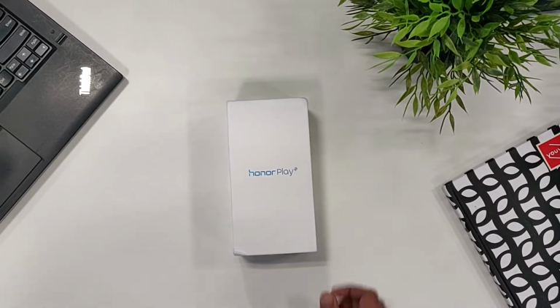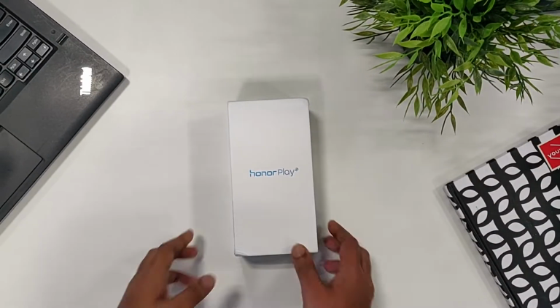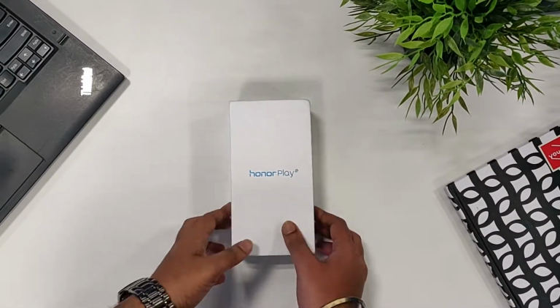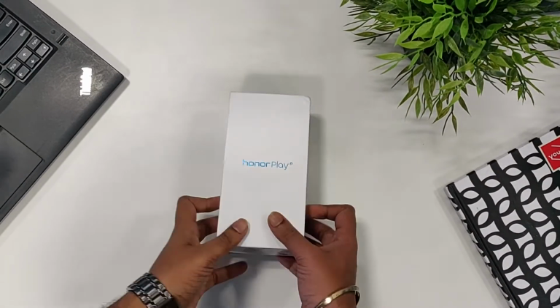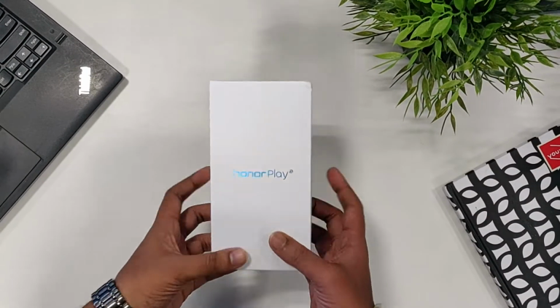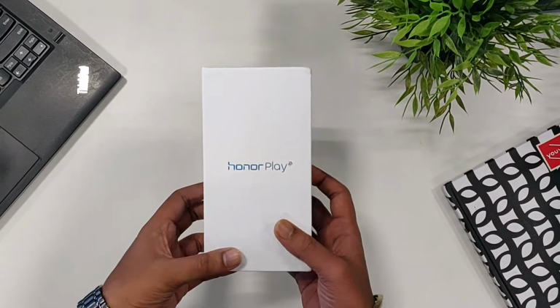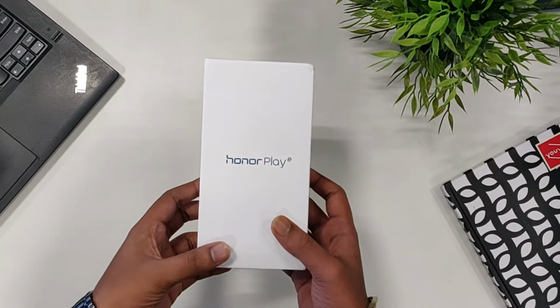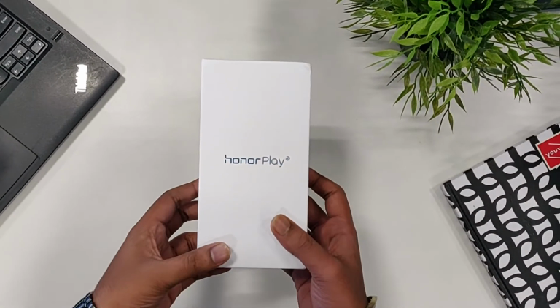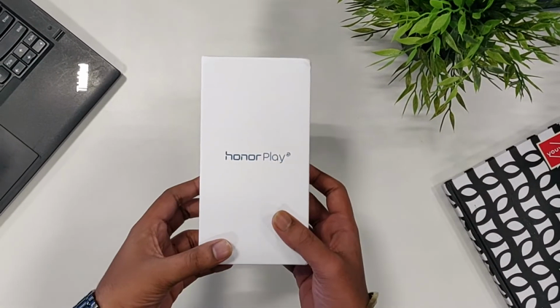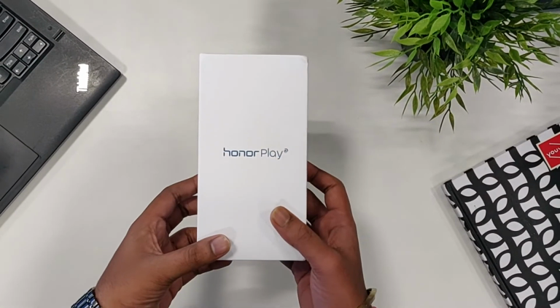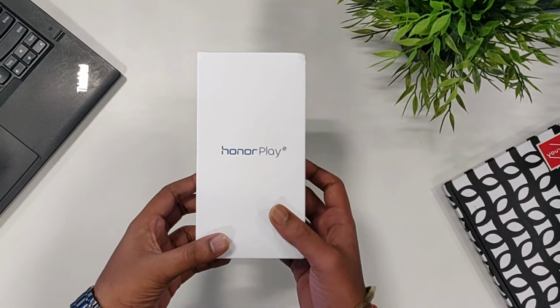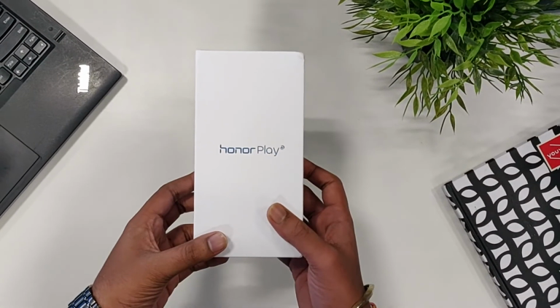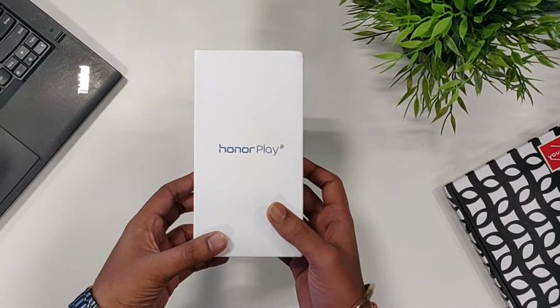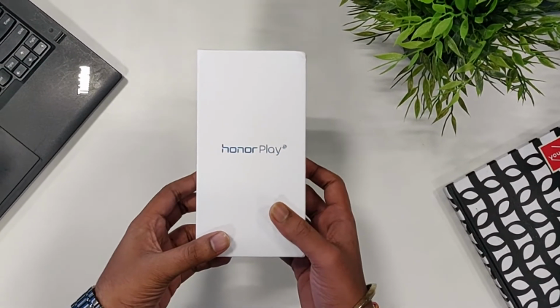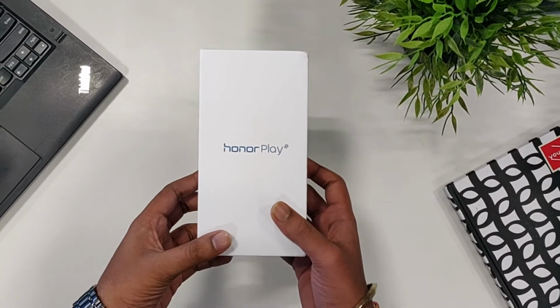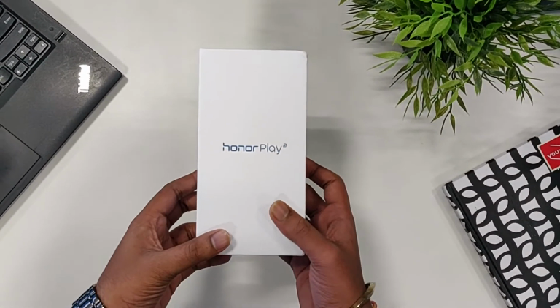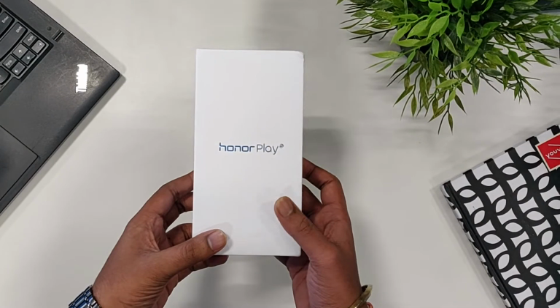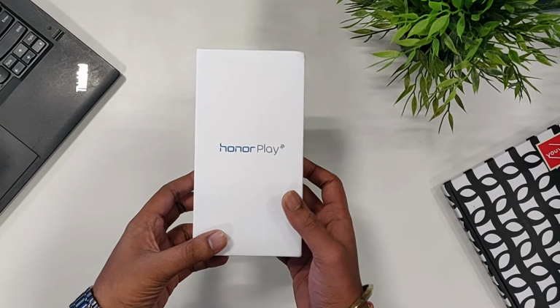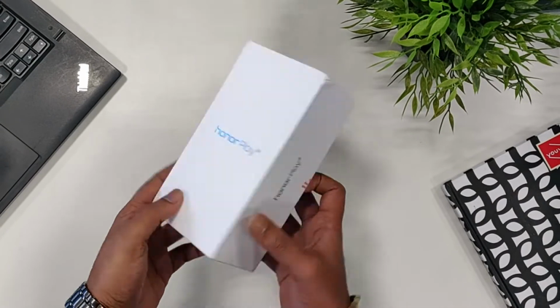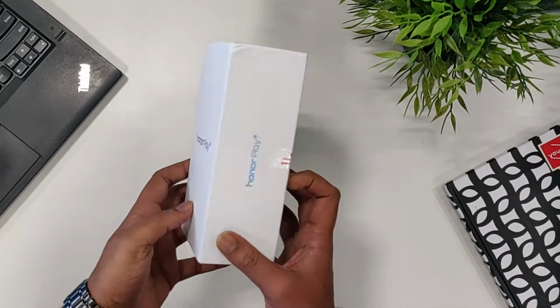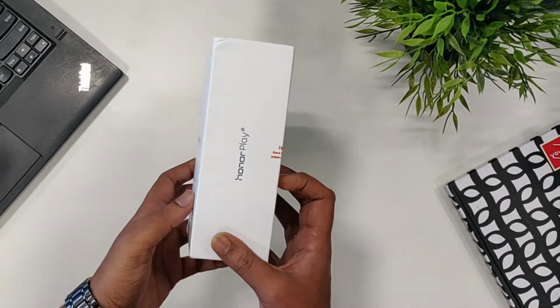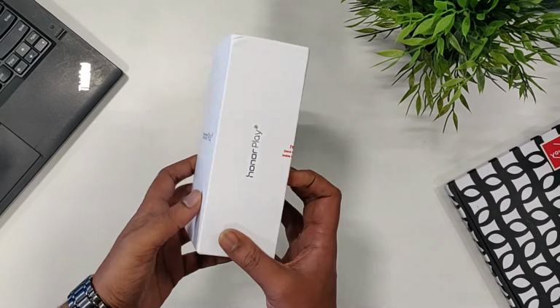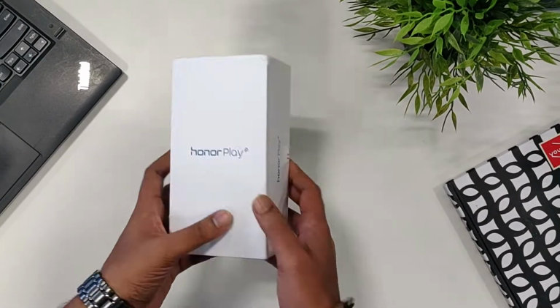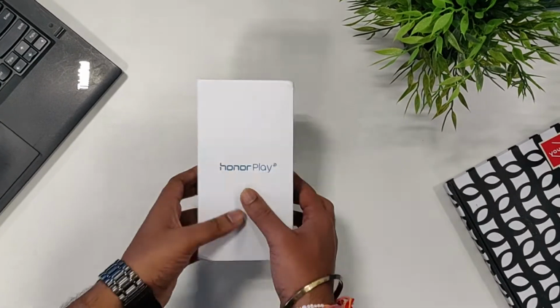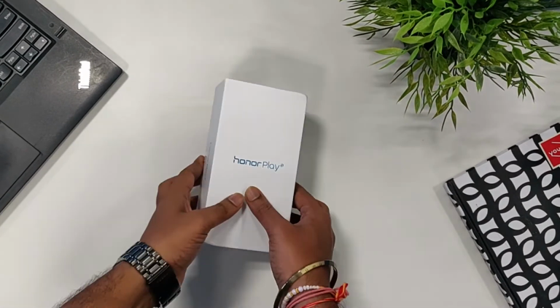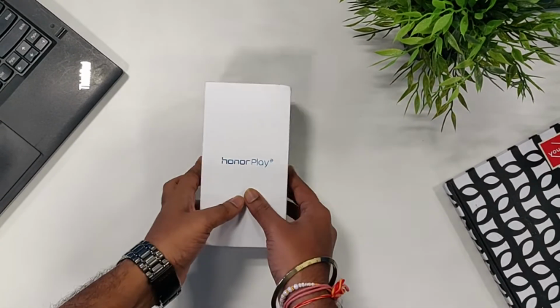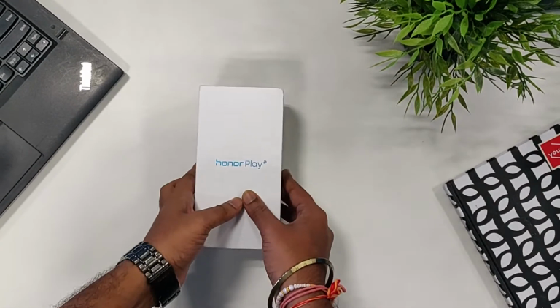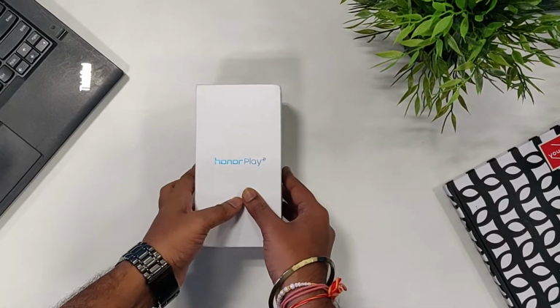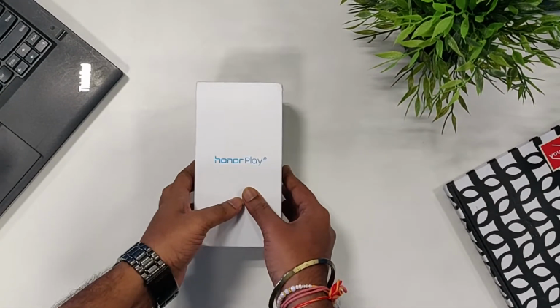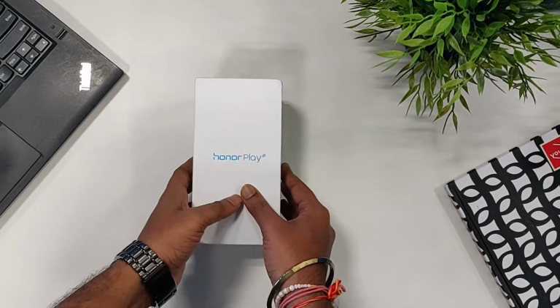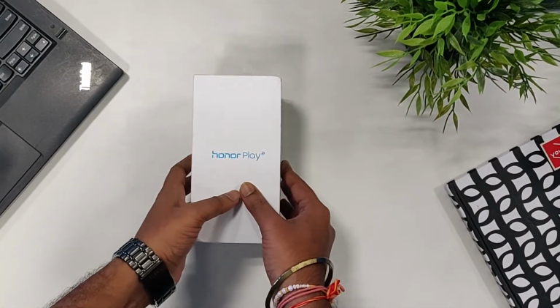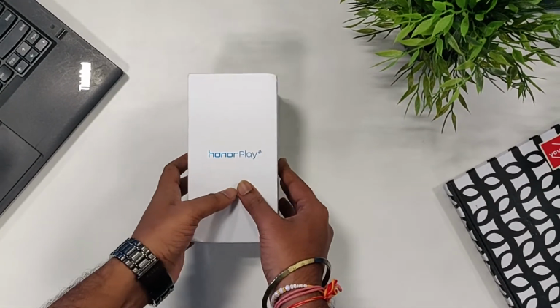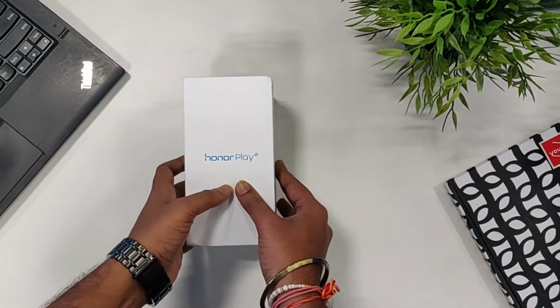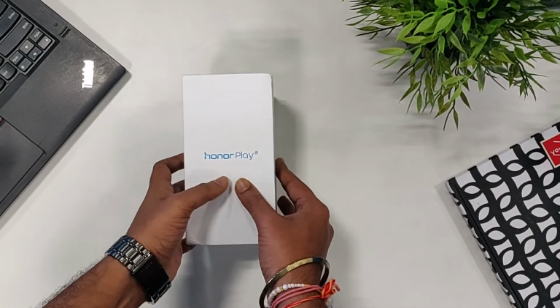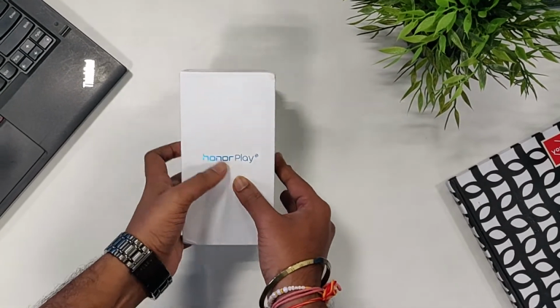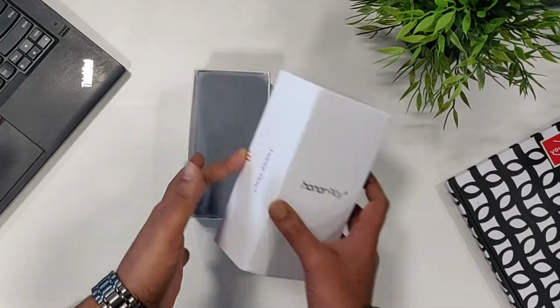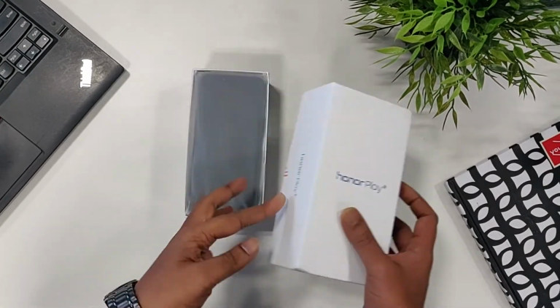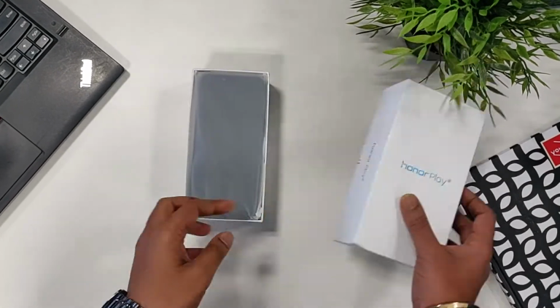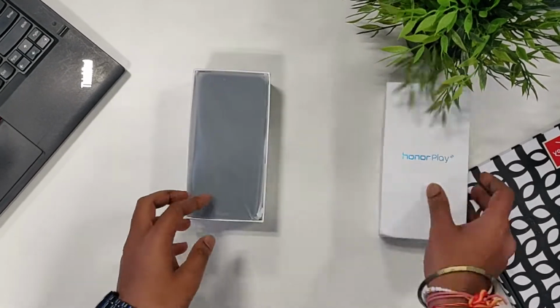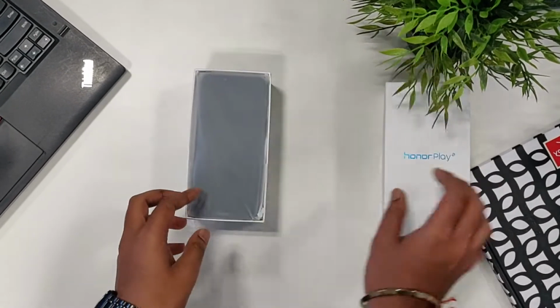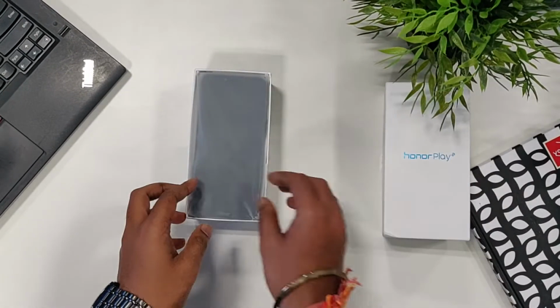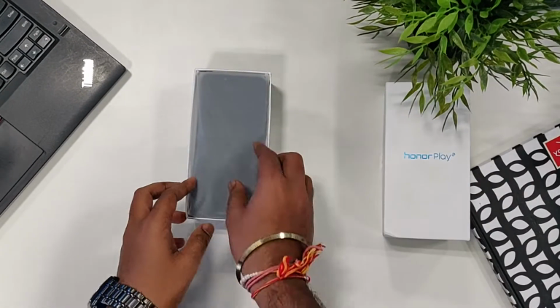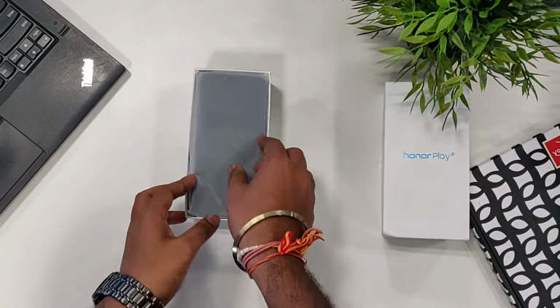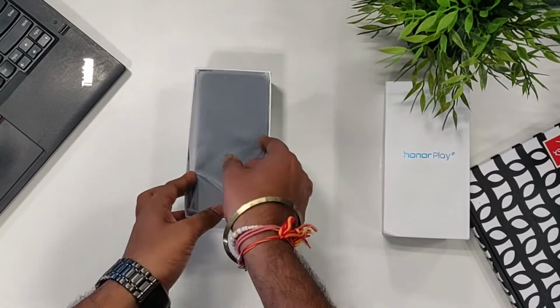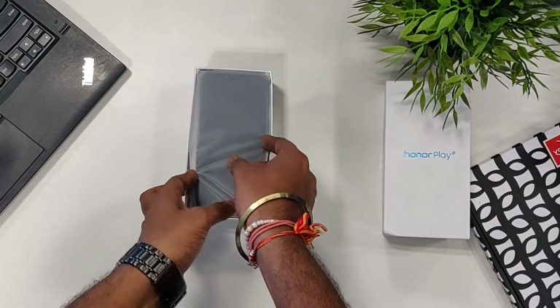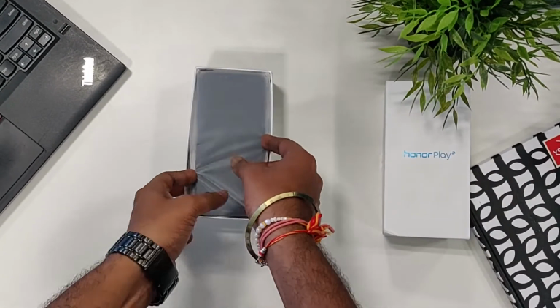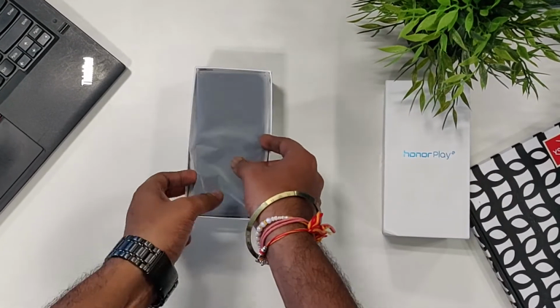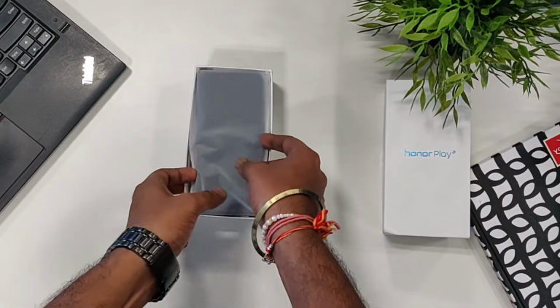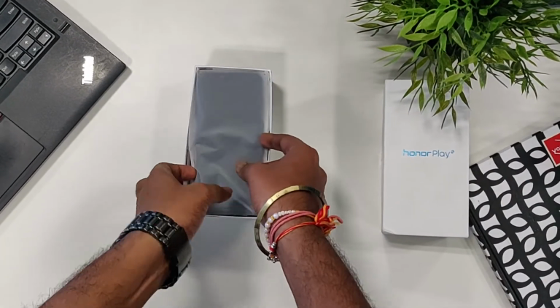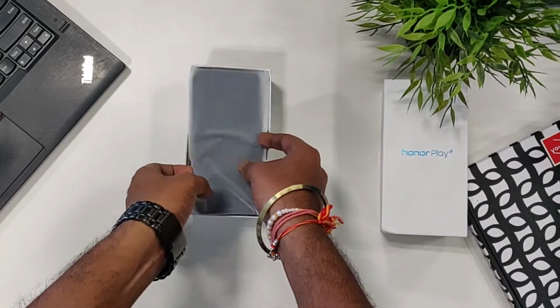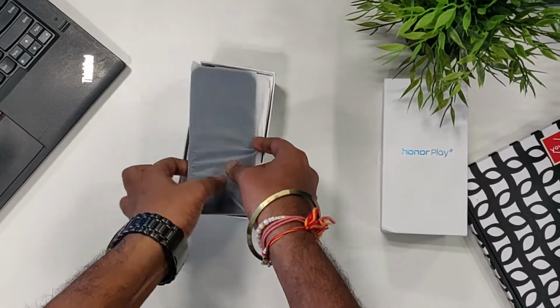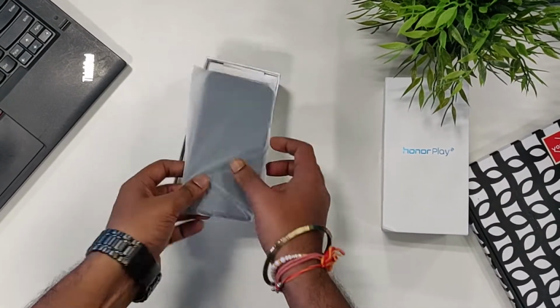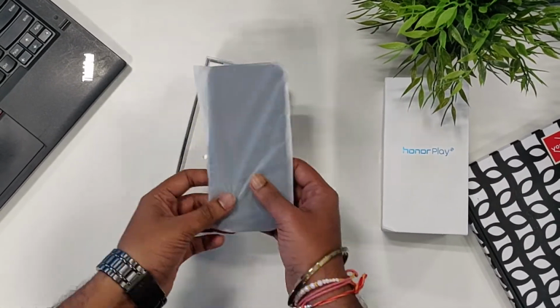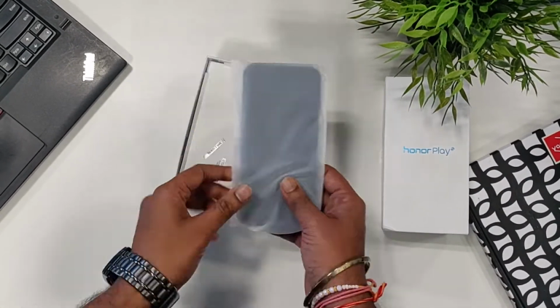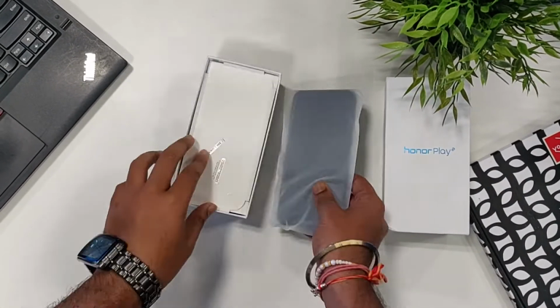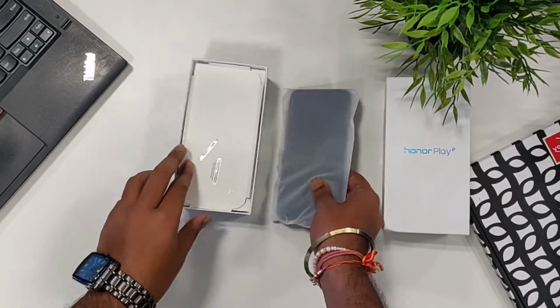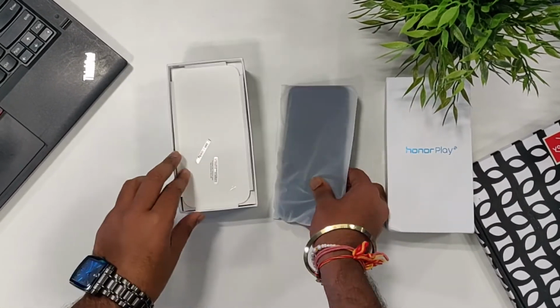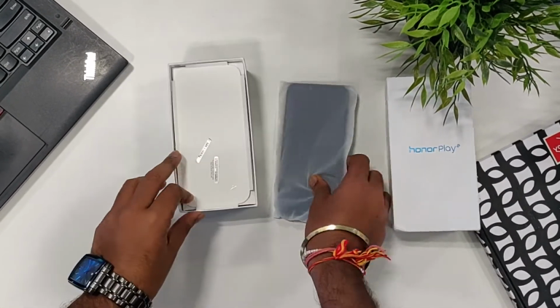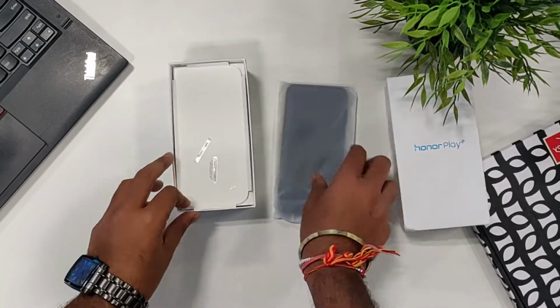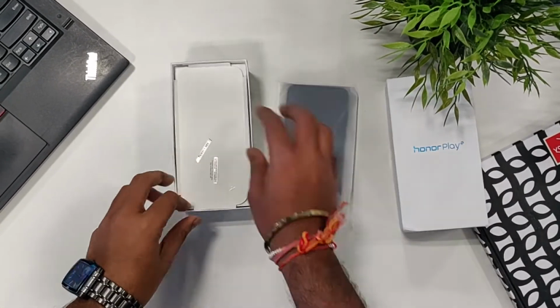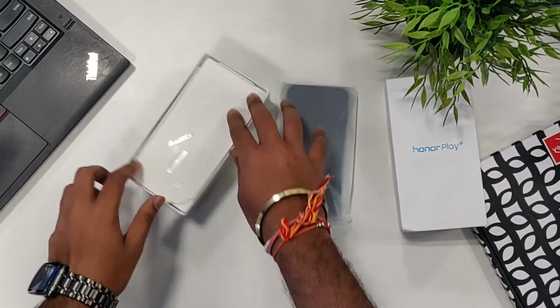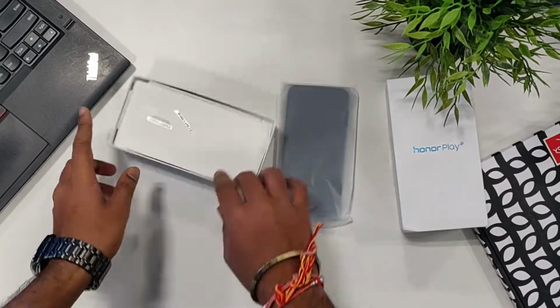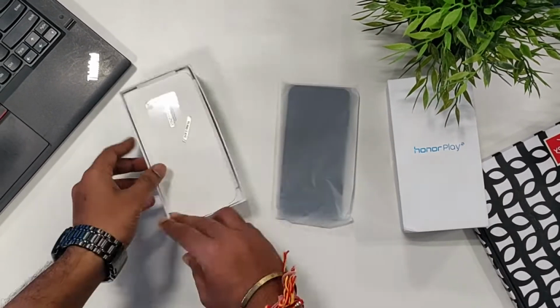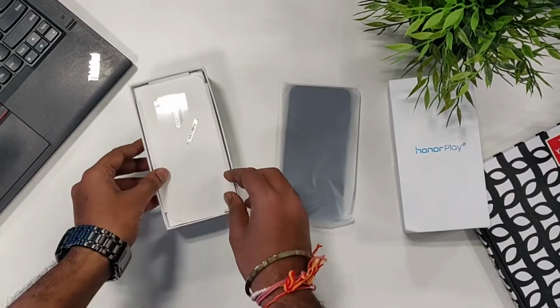So let's get straight into the unboxing. On unboxing you get the smartphone itself, a charging cable, a charger brick, and some startup guide.